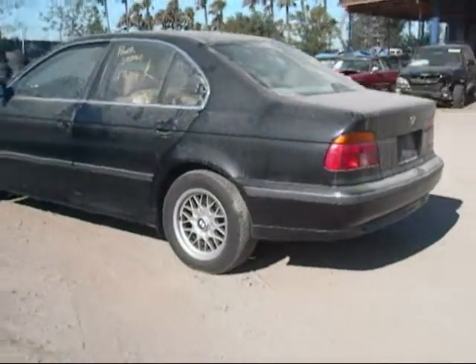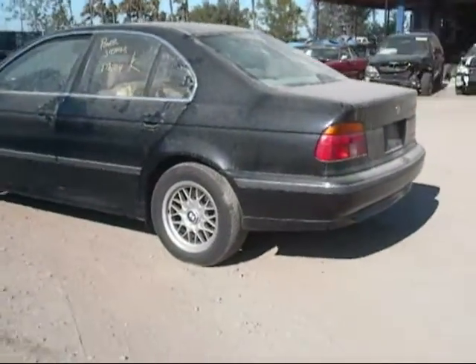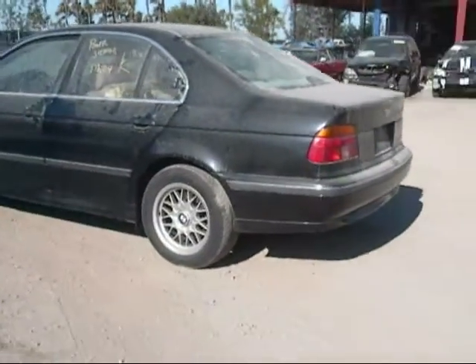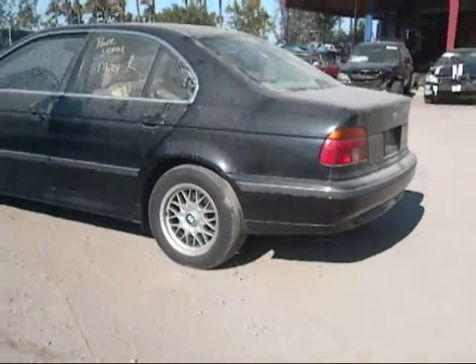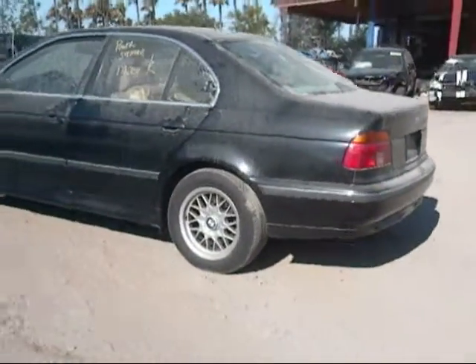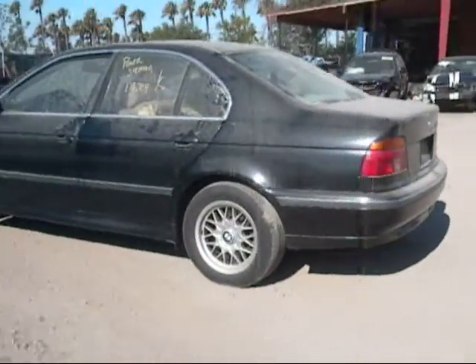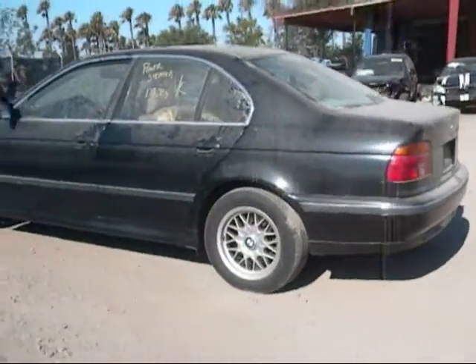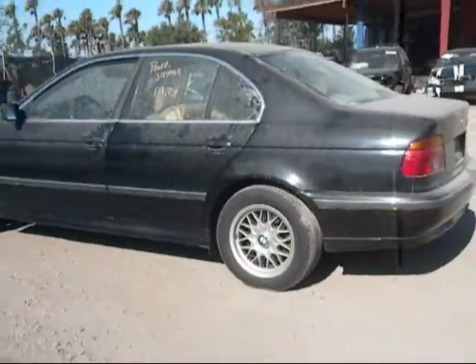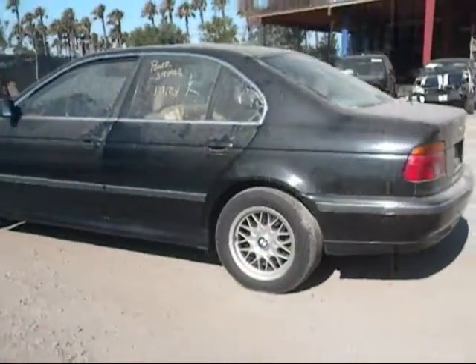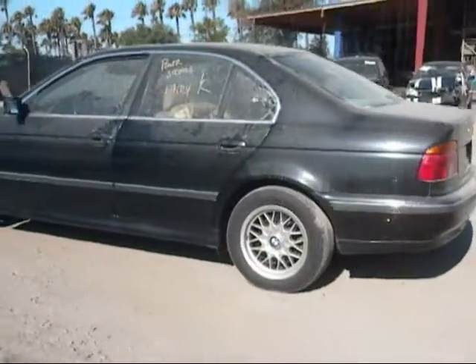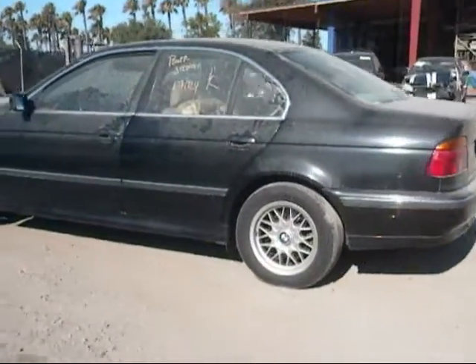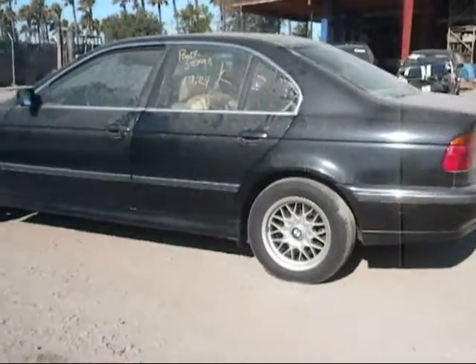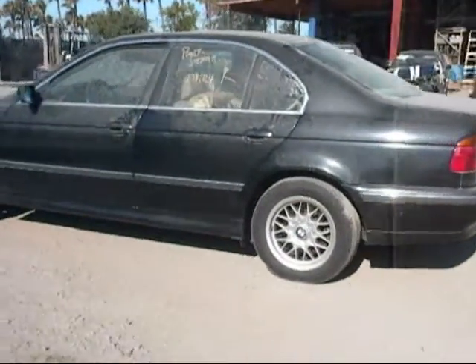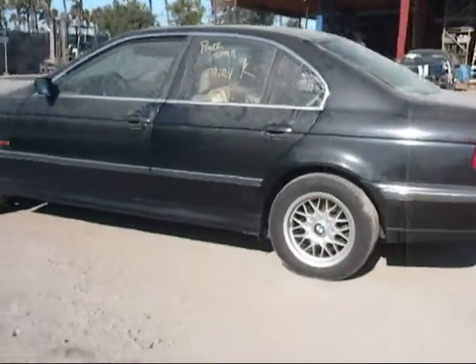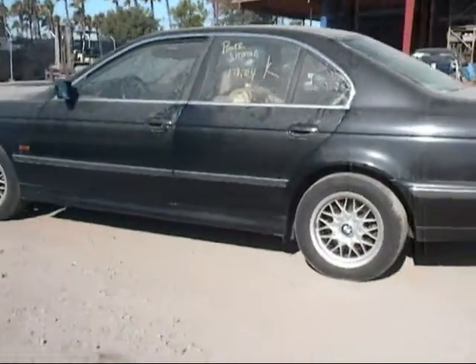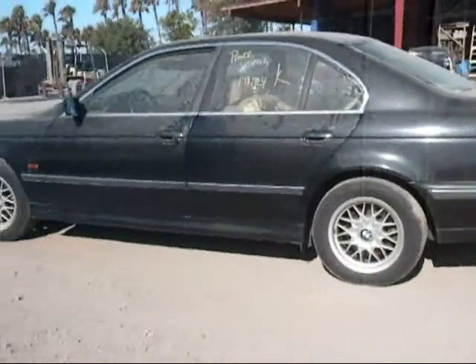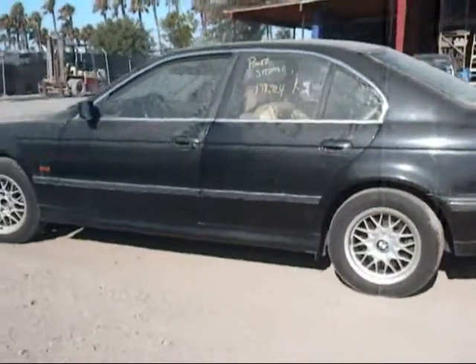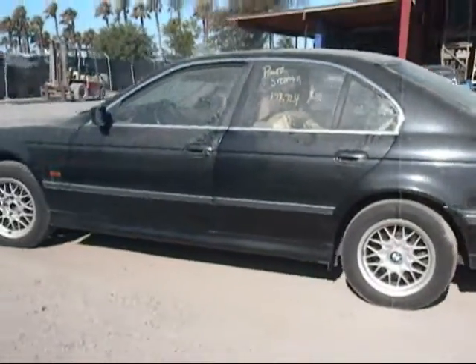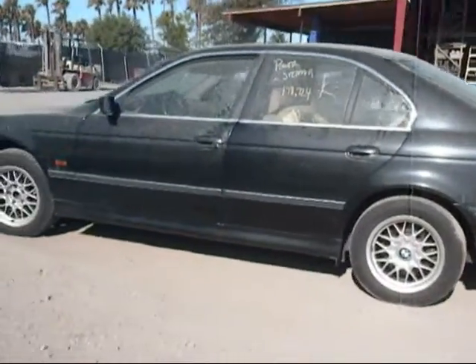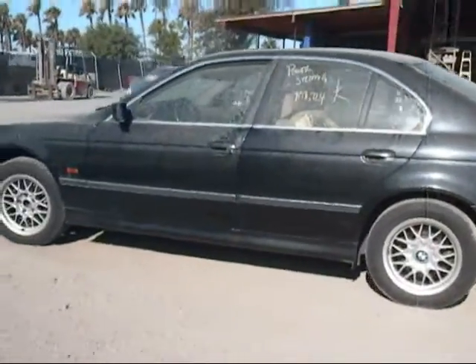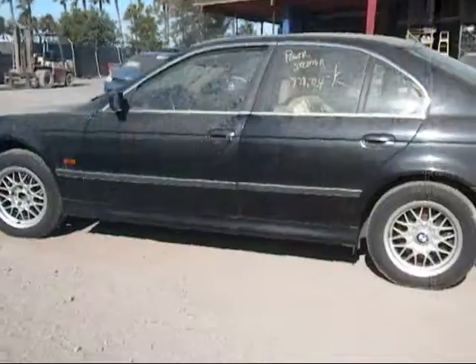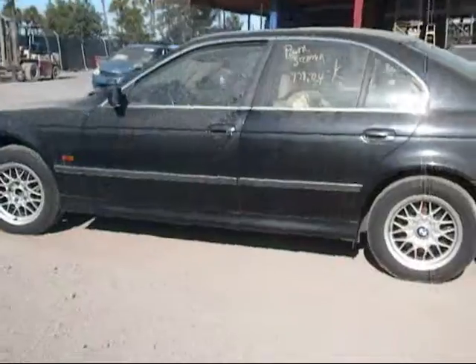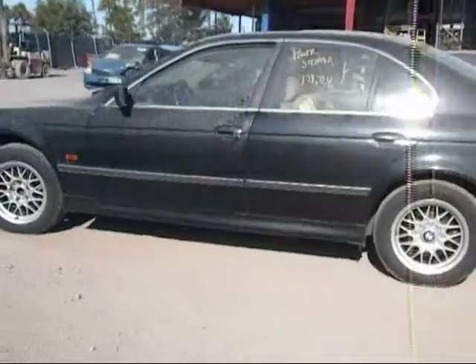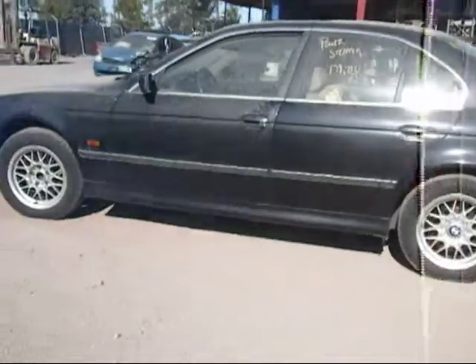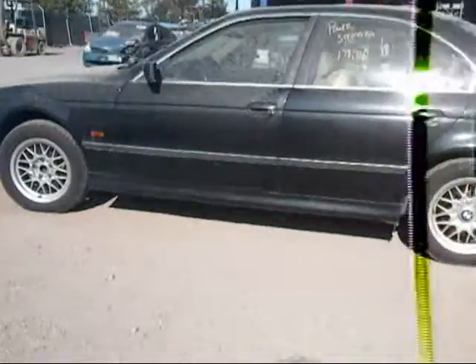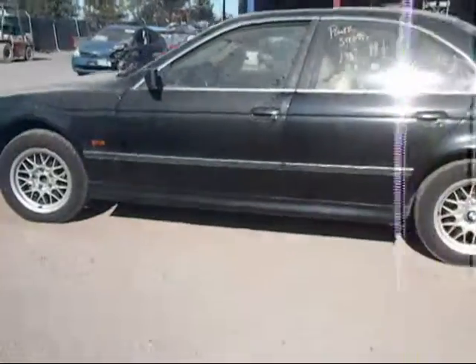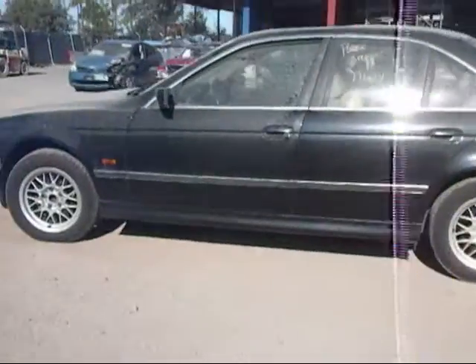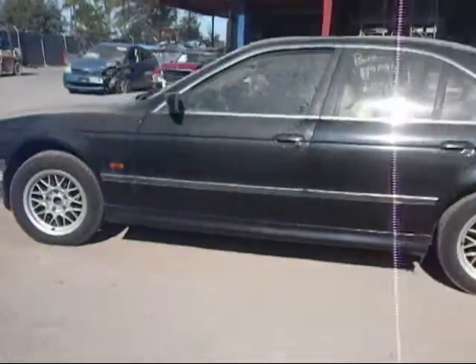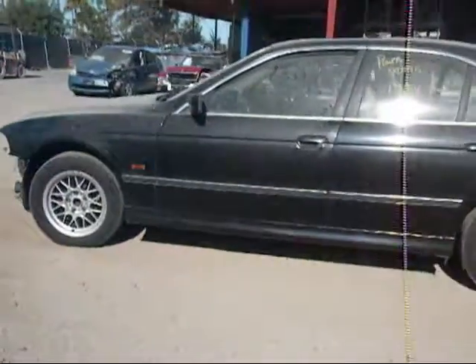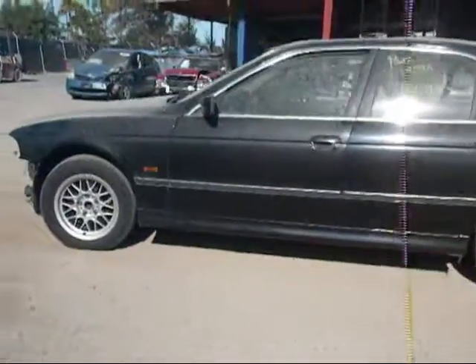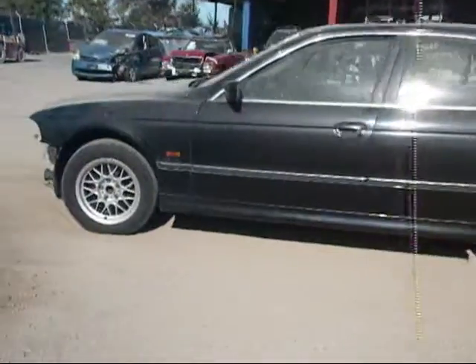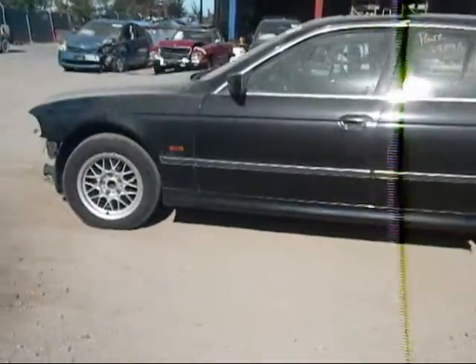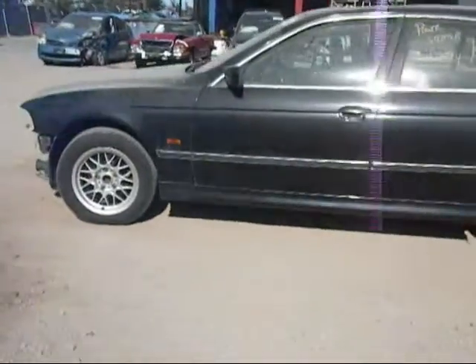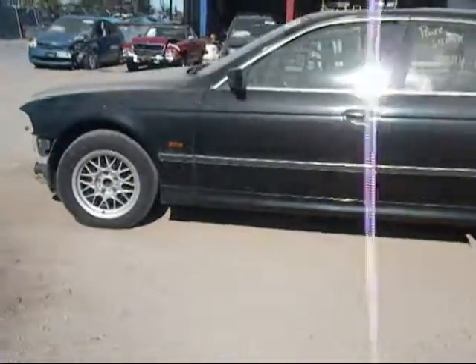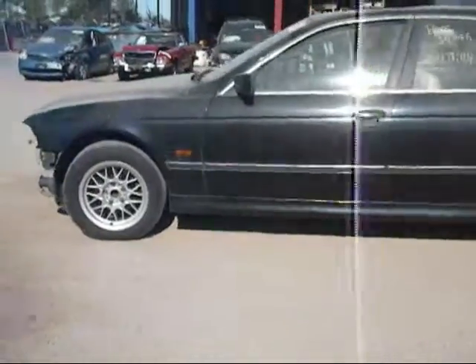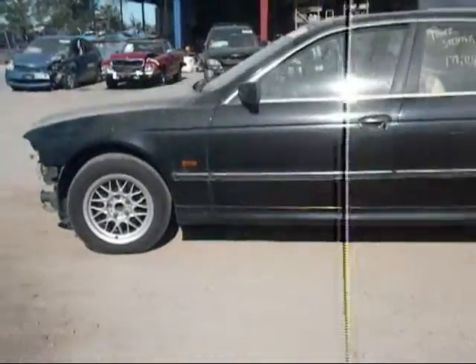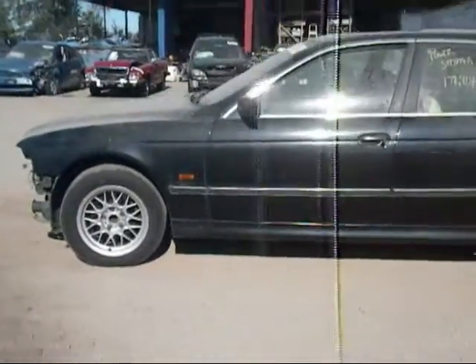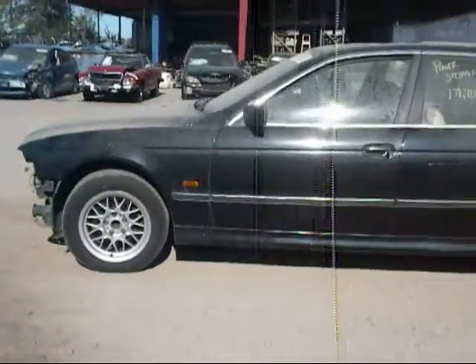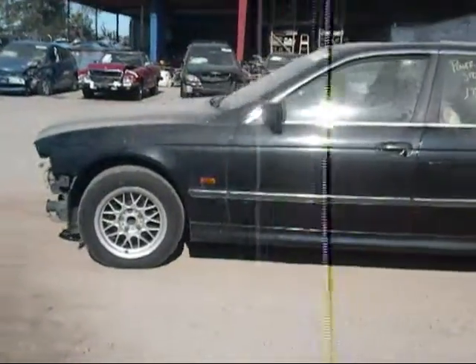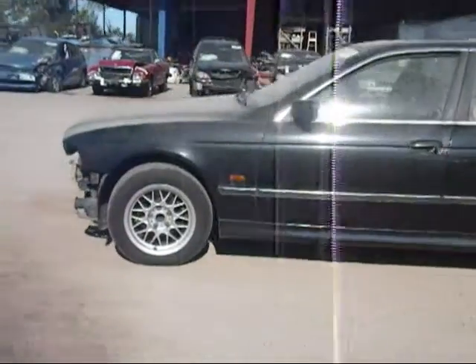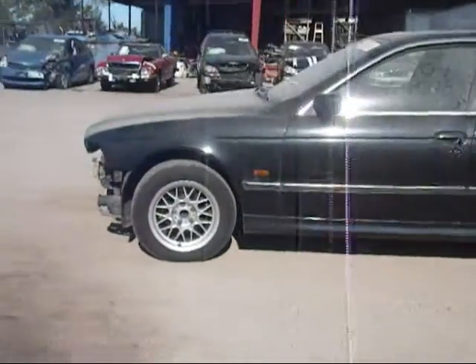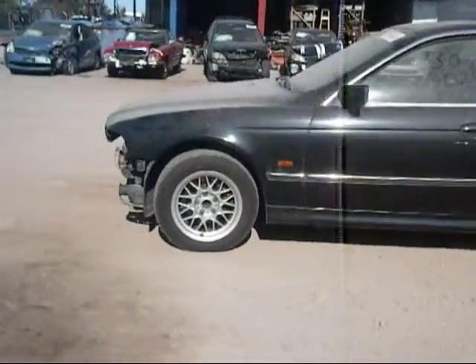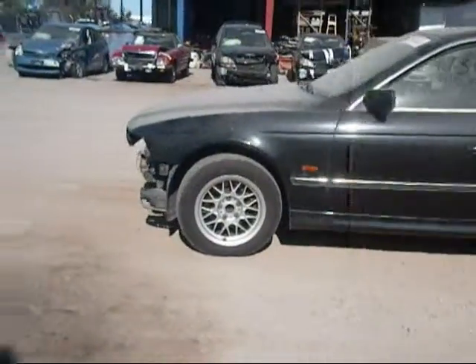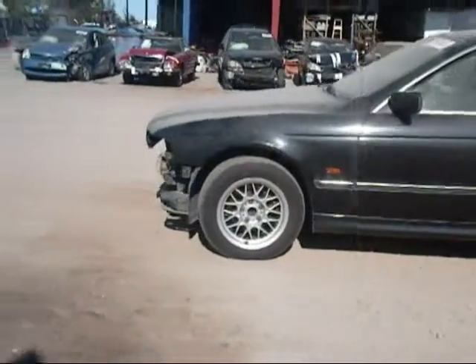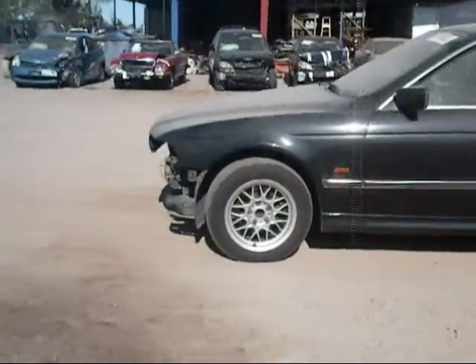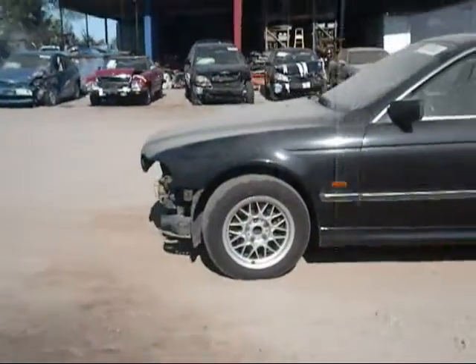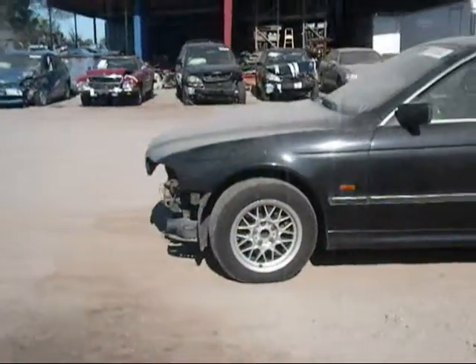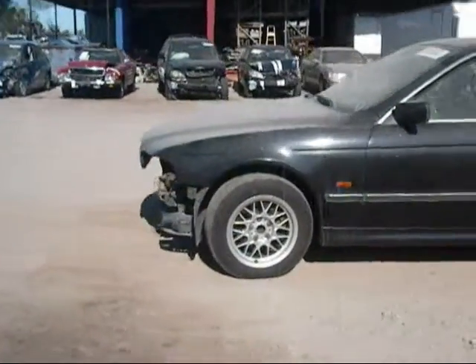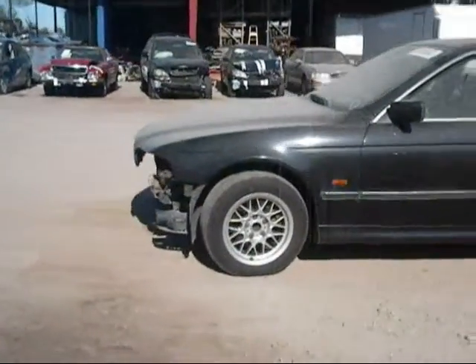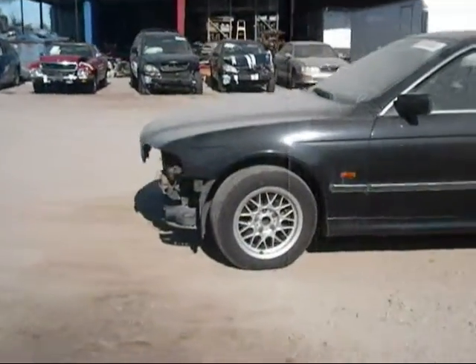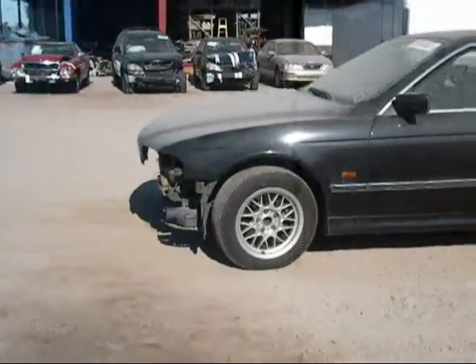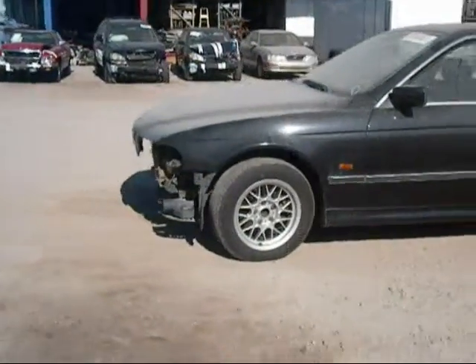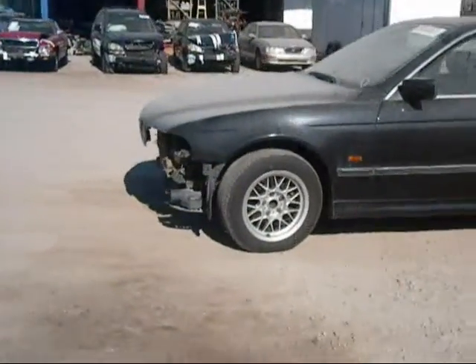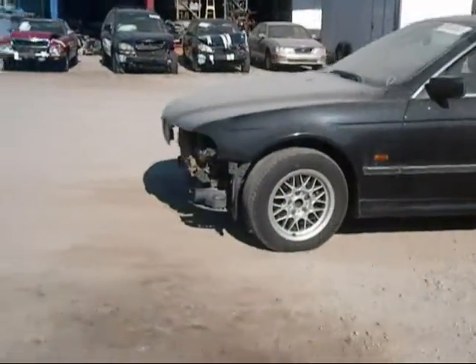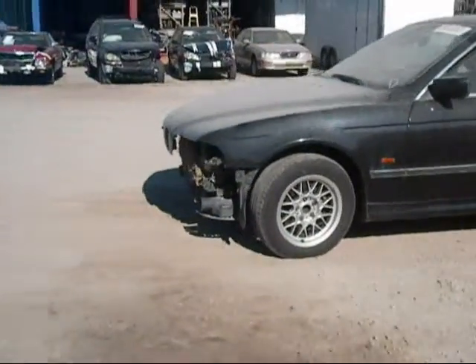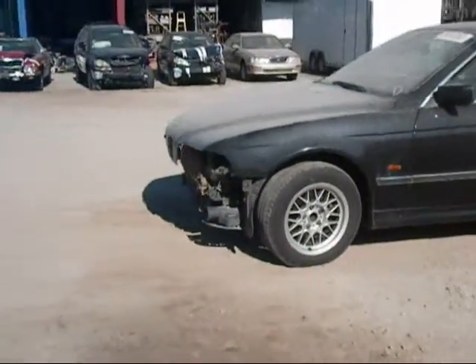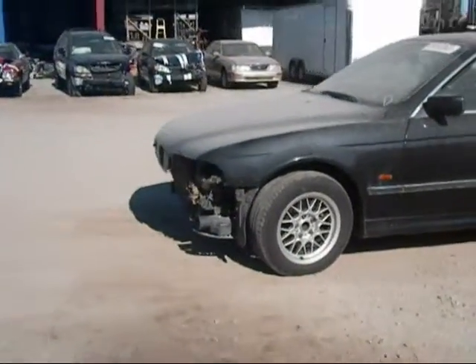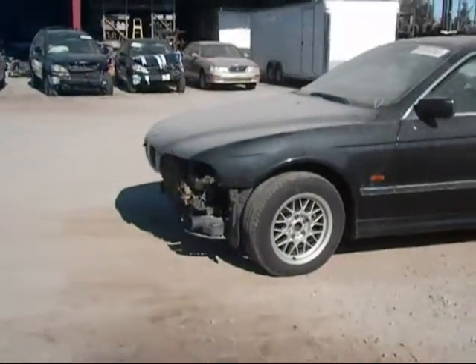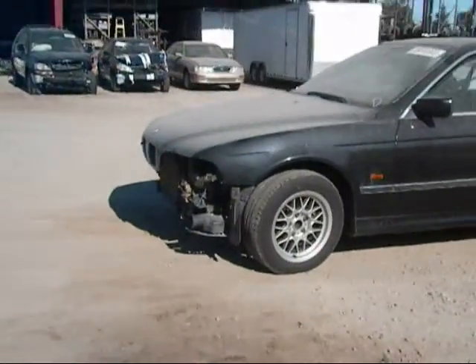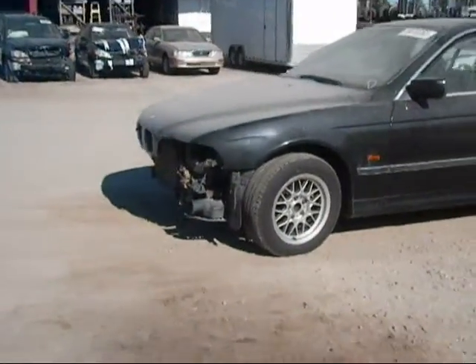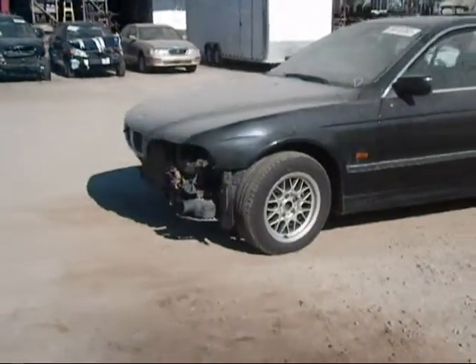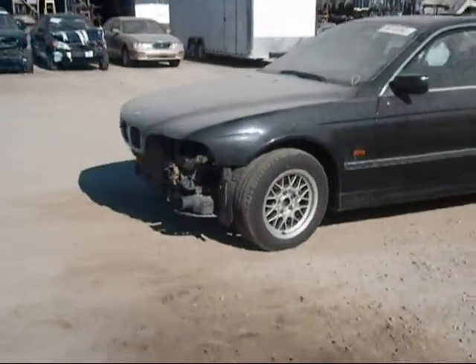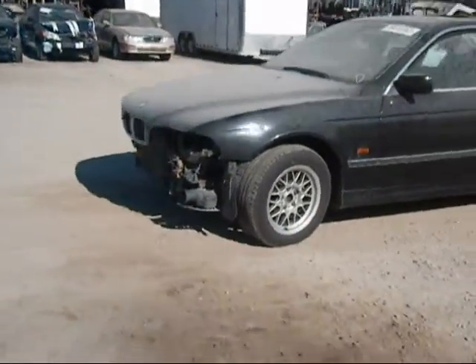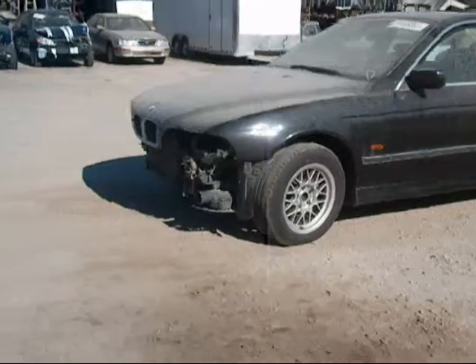The rear driver side fender is in good condition. The rear driver side door is good. The driver side door is good as well. And the driver side fender is in good condition.